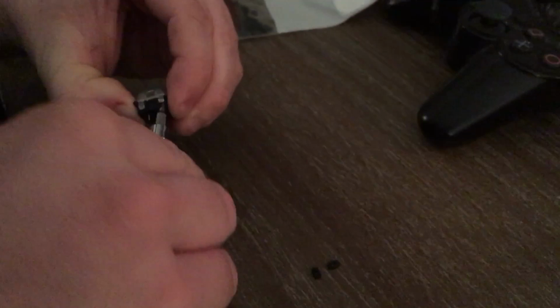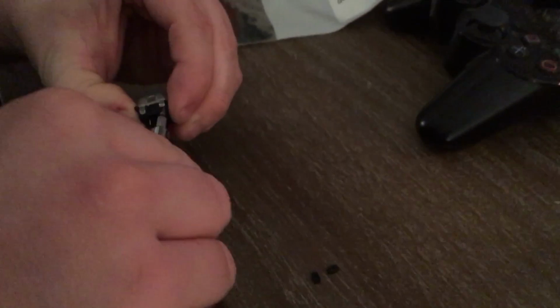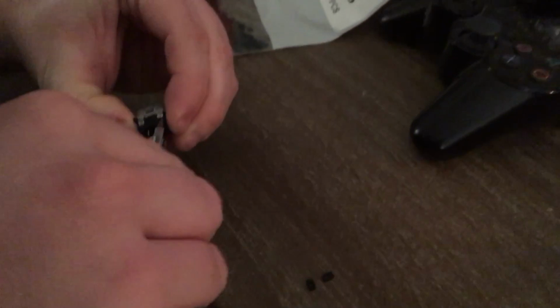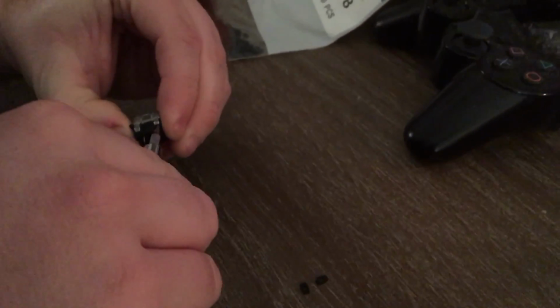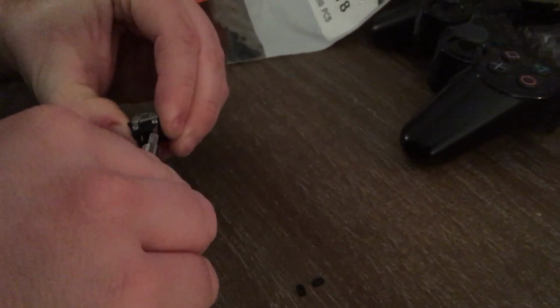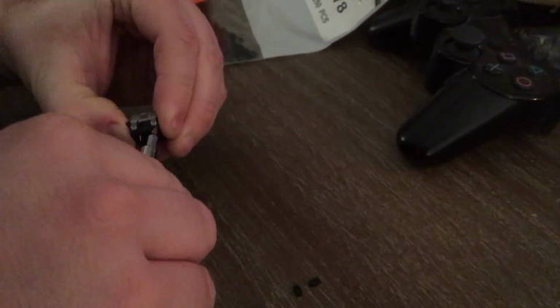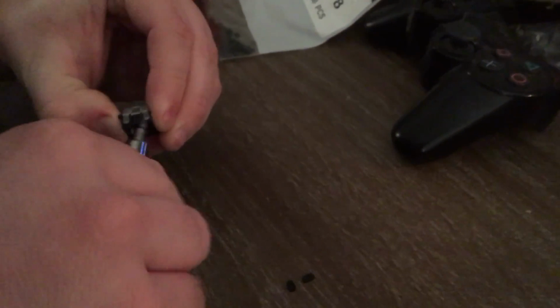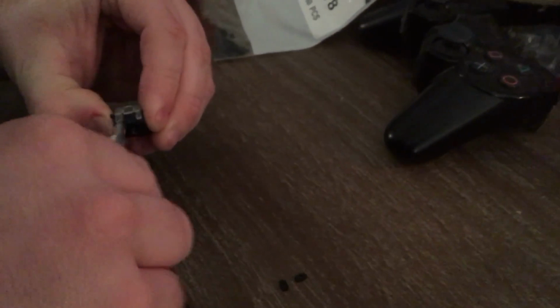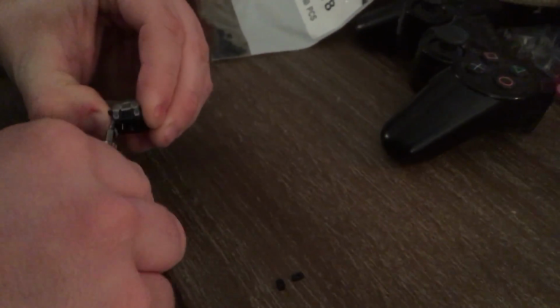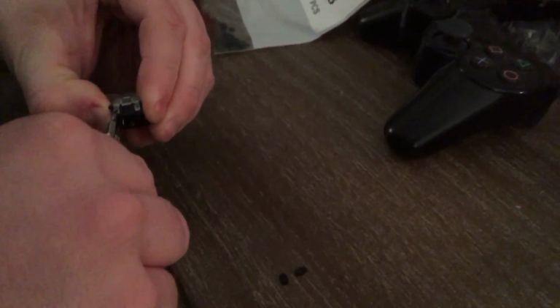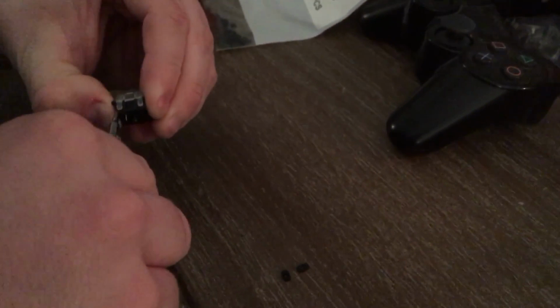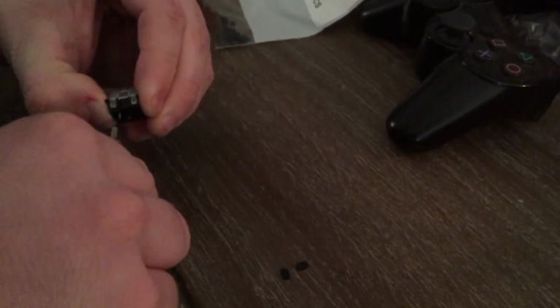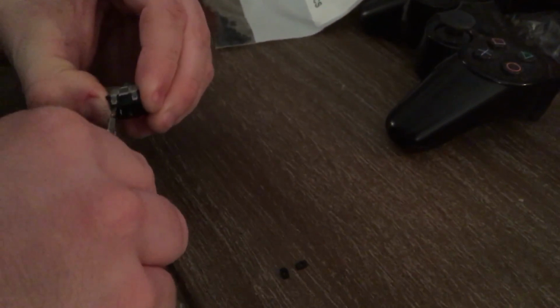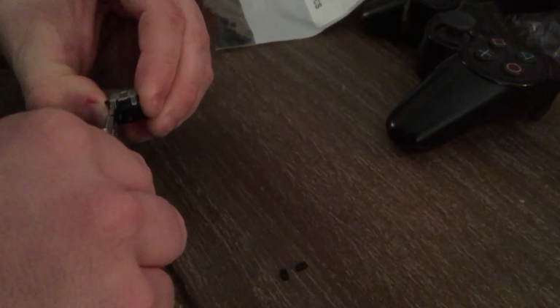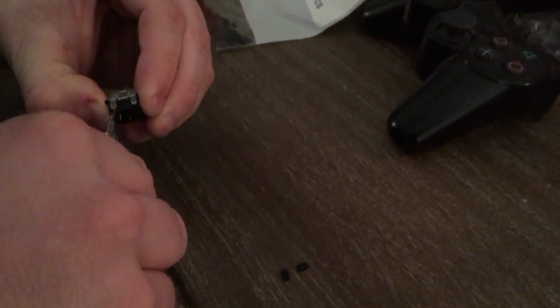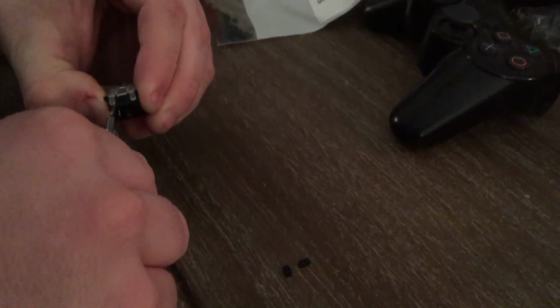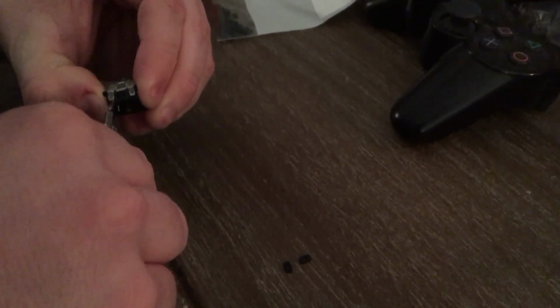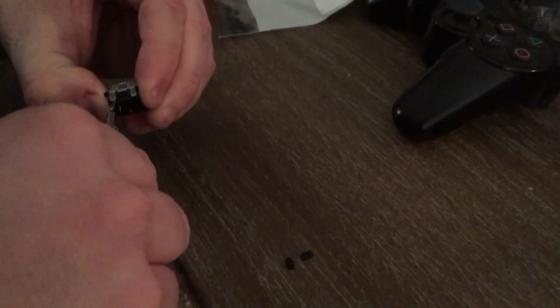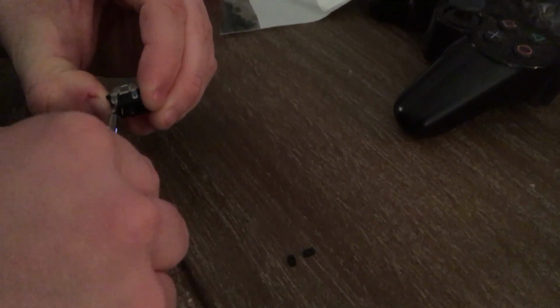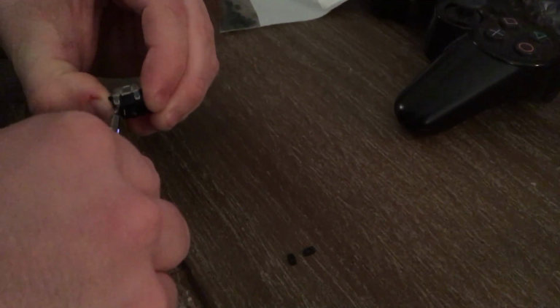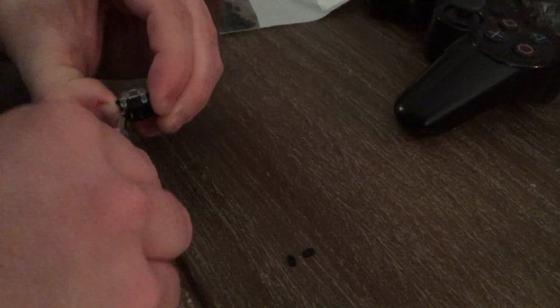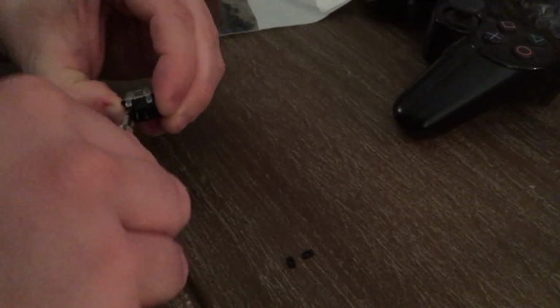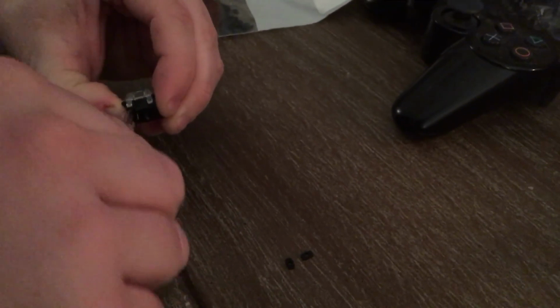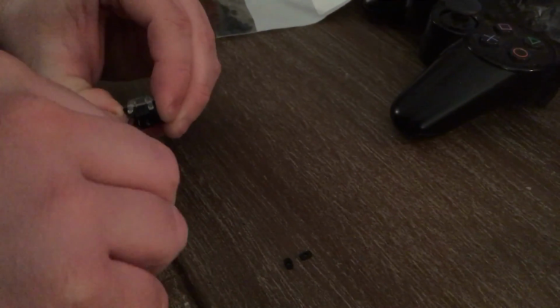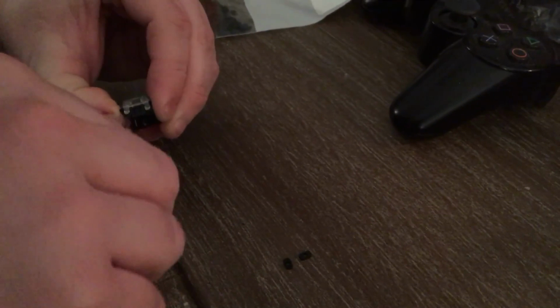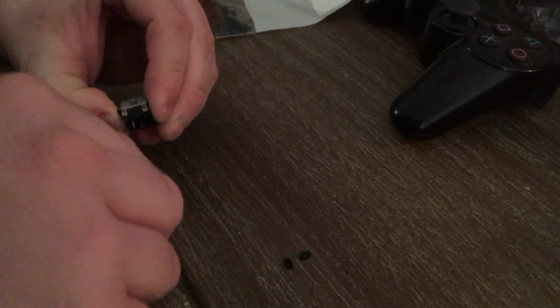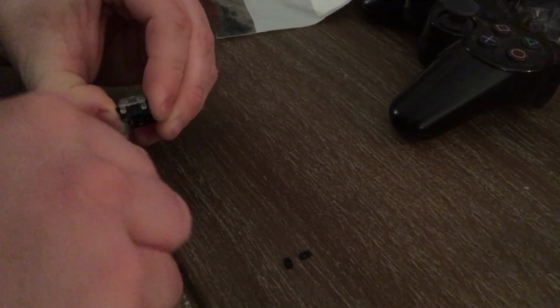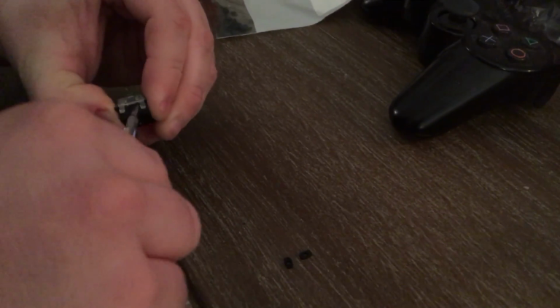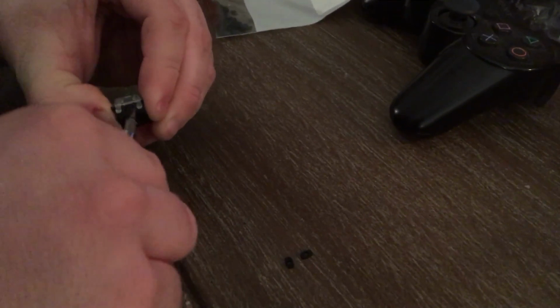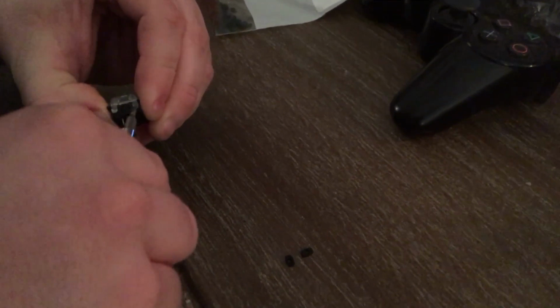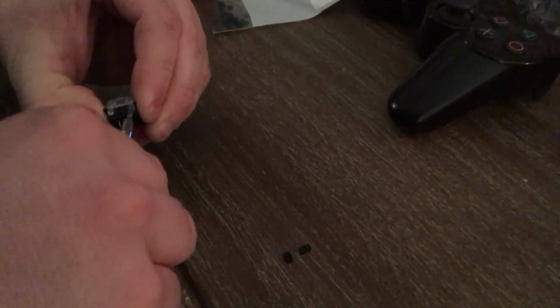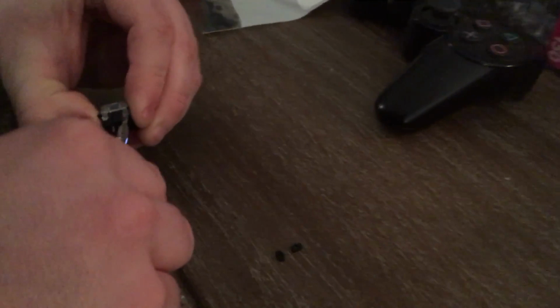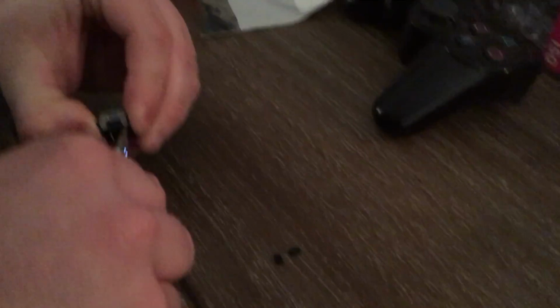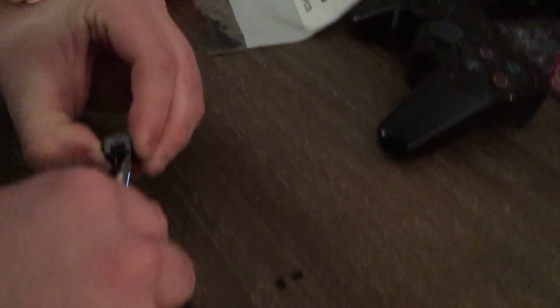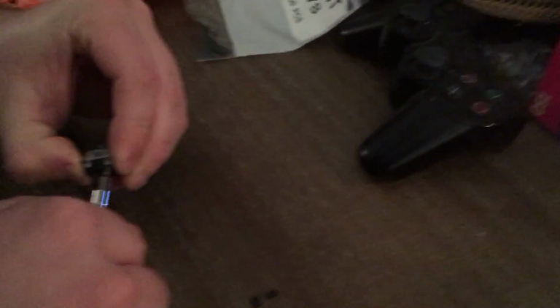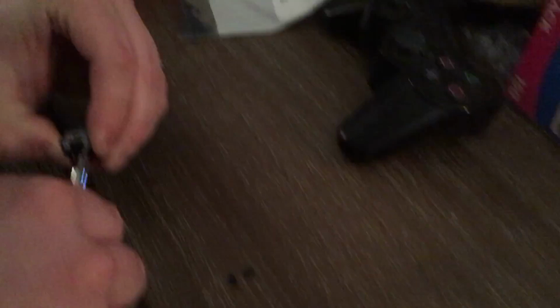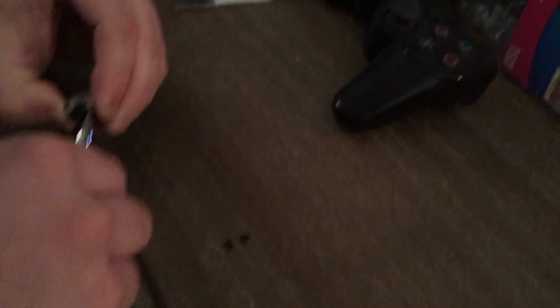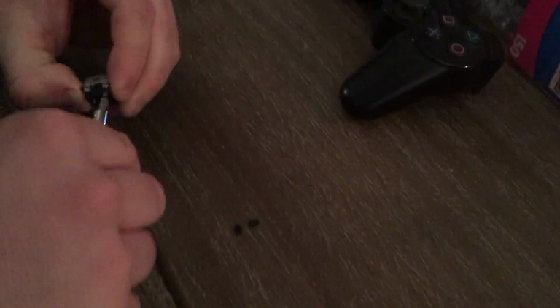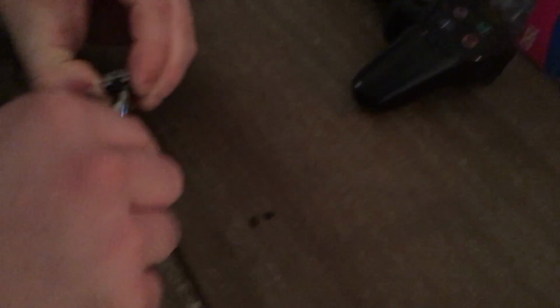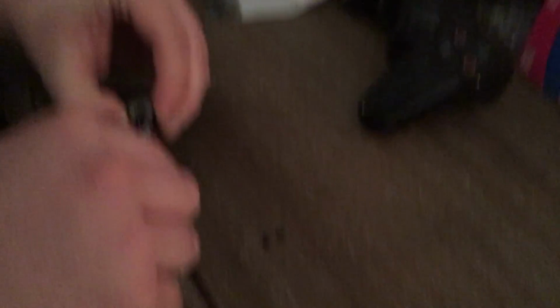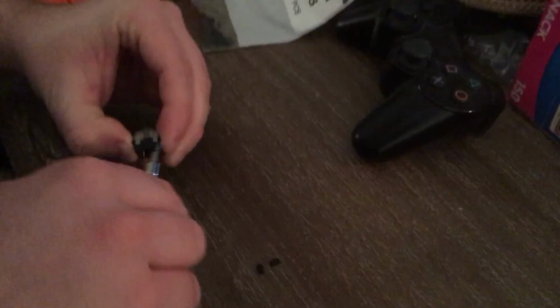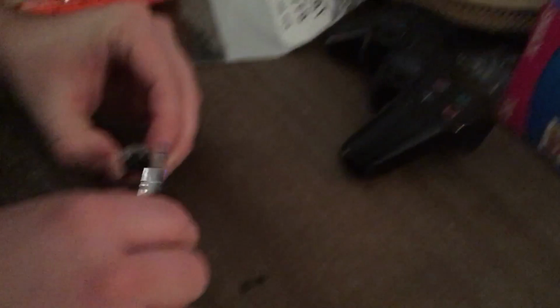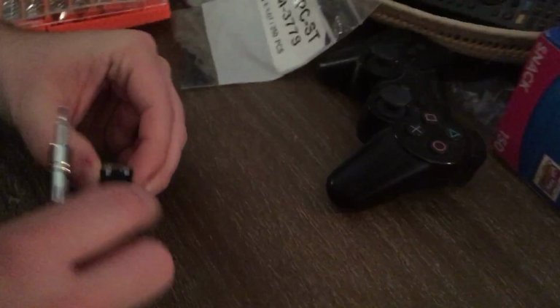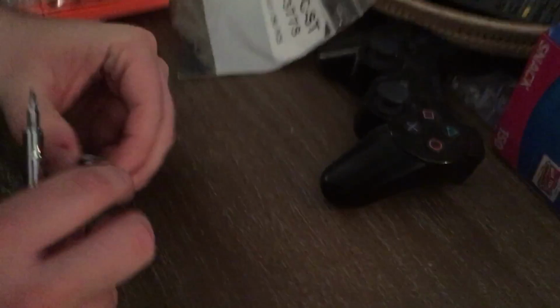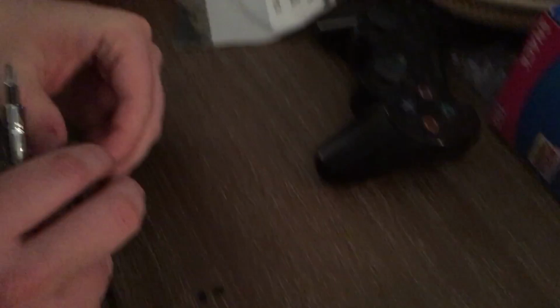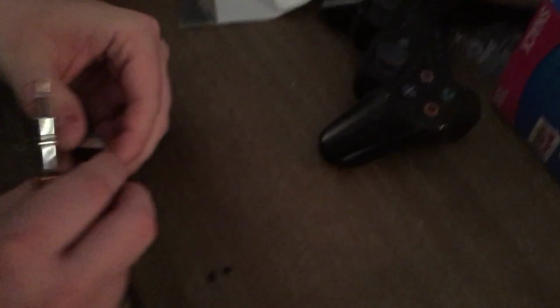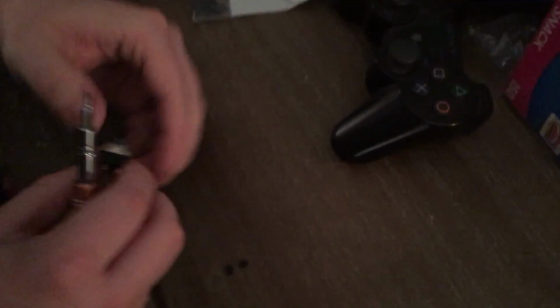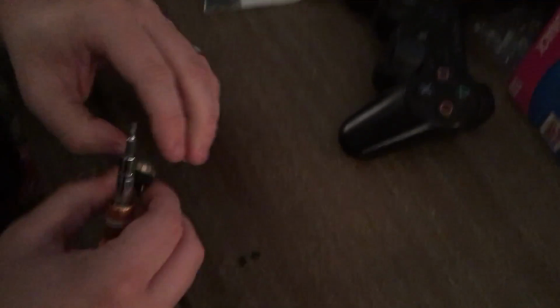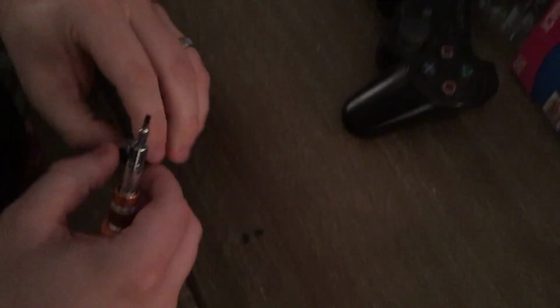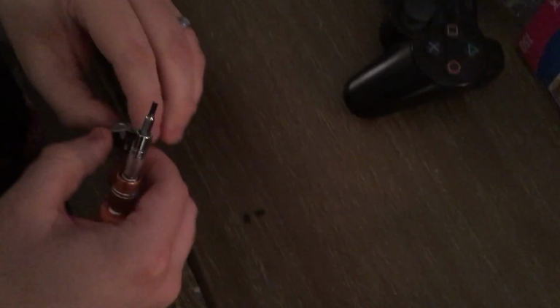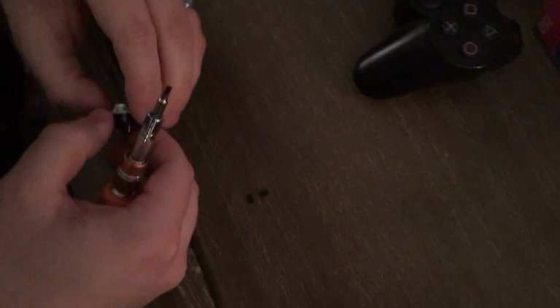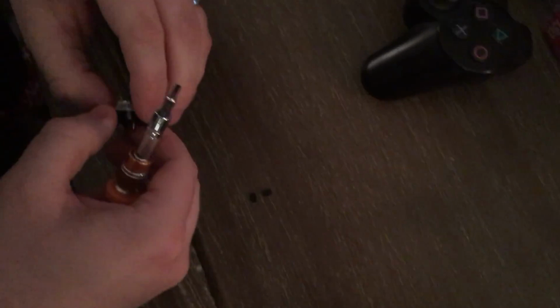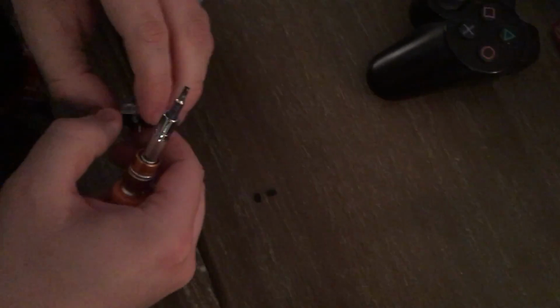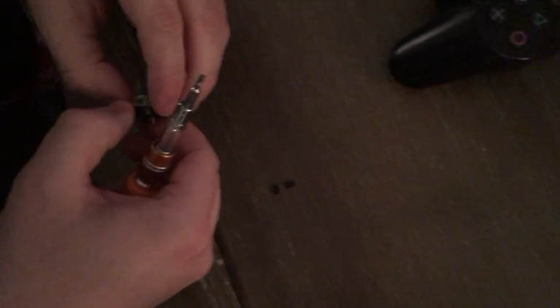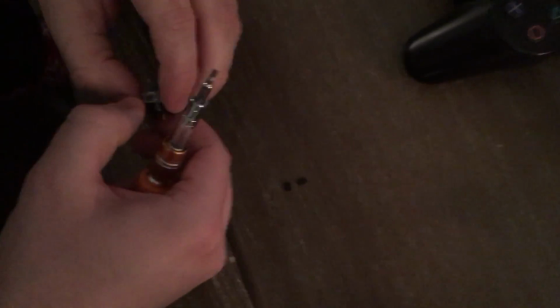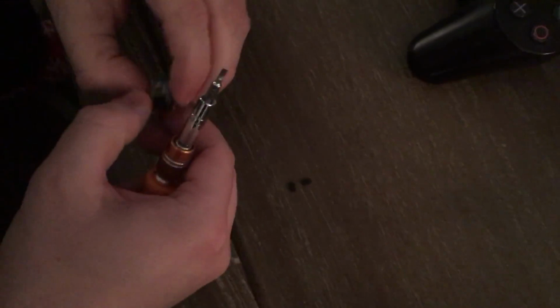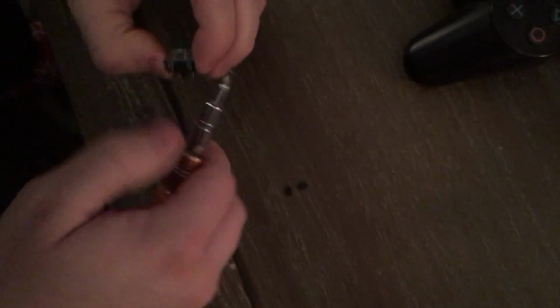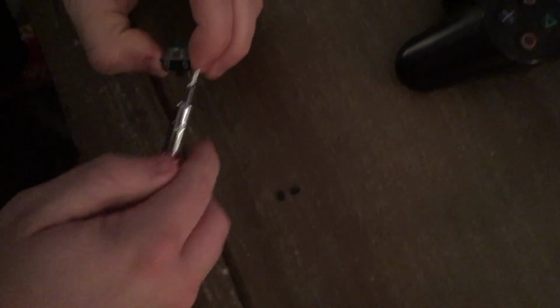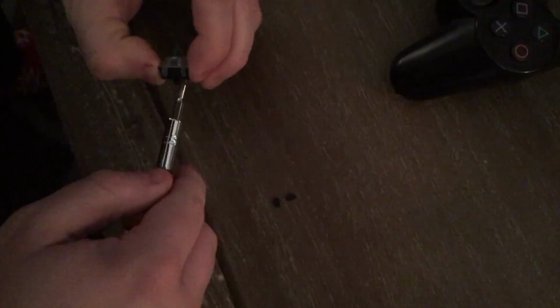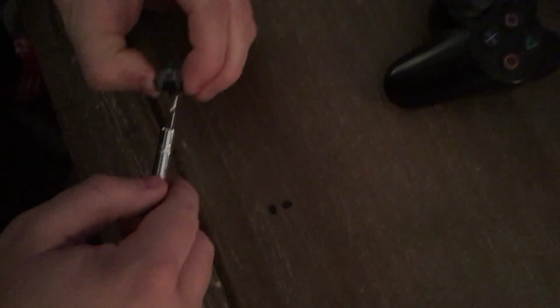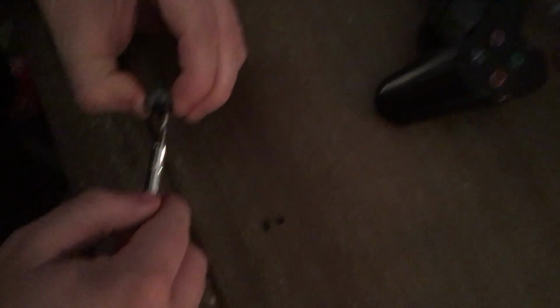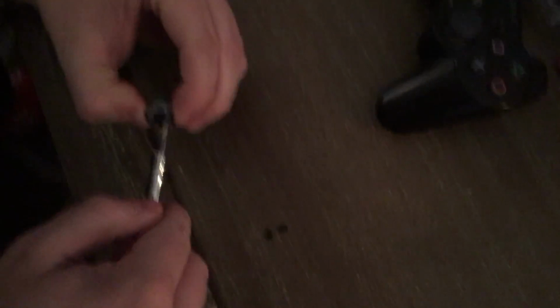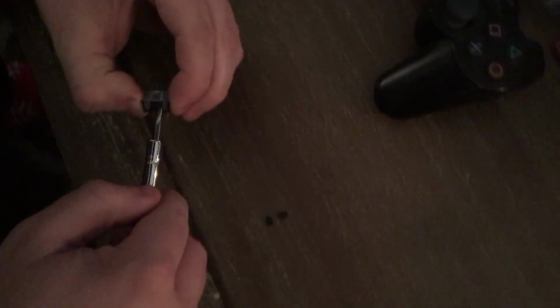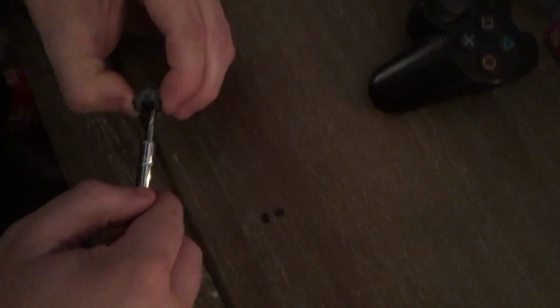Alright, so the first step is to open the switch. I use a small flat head screwdriver.